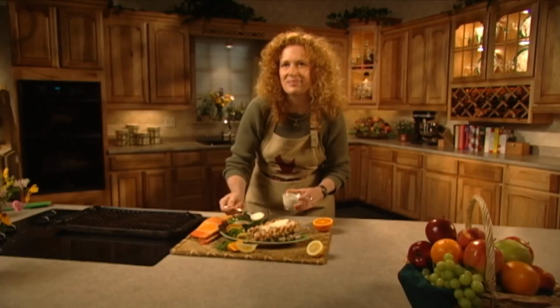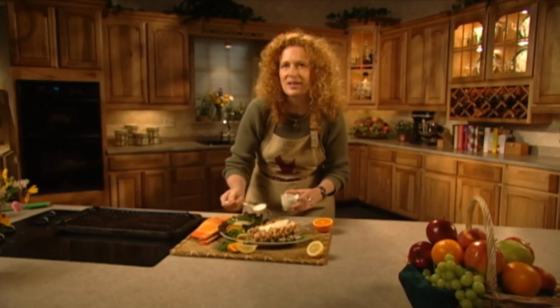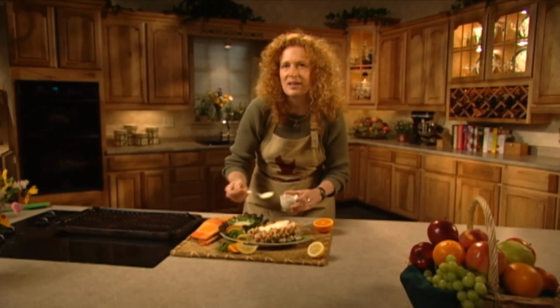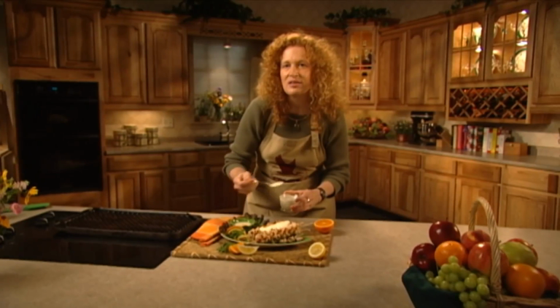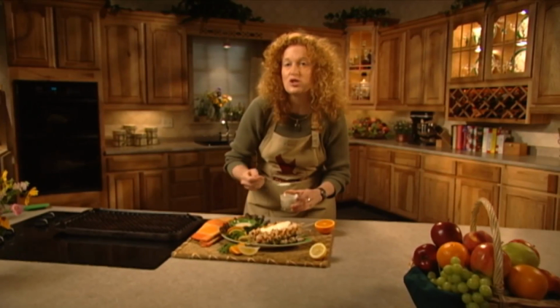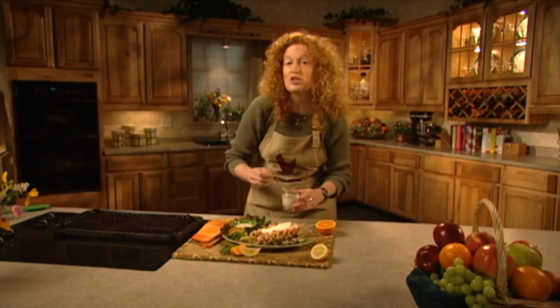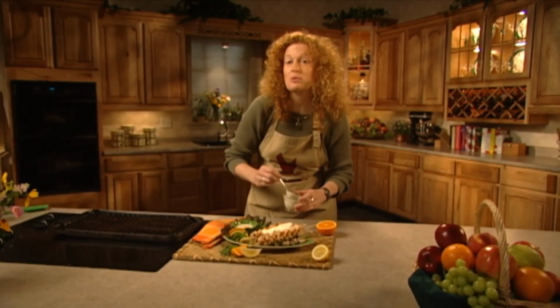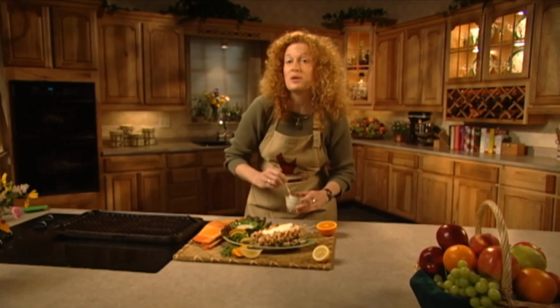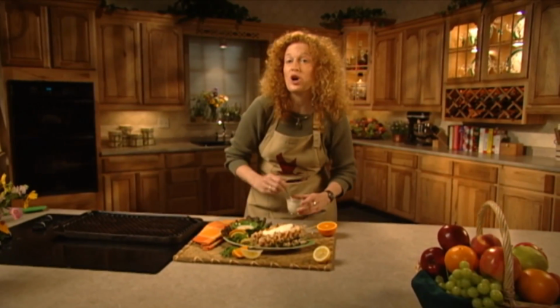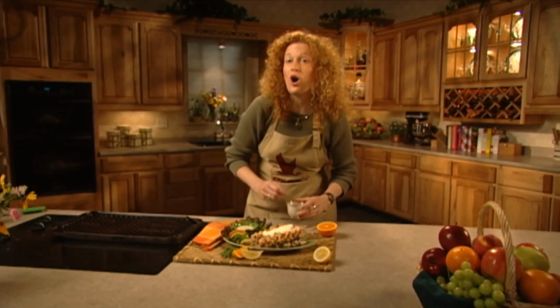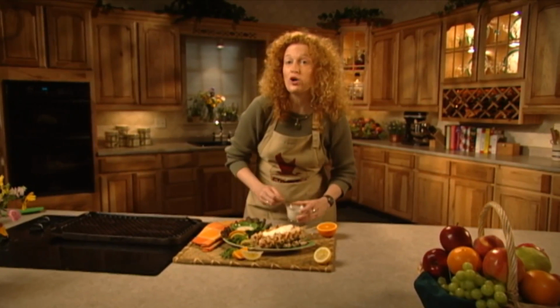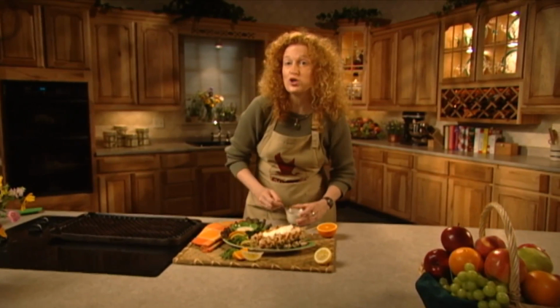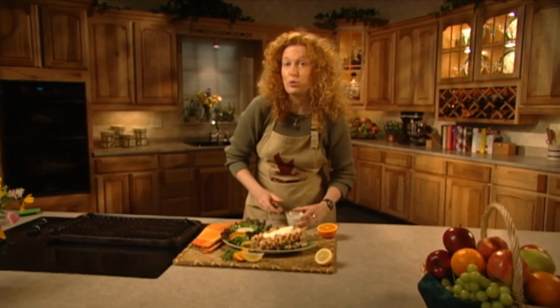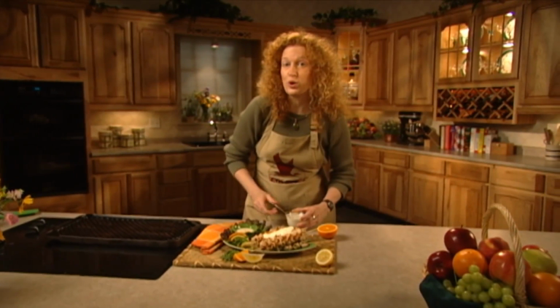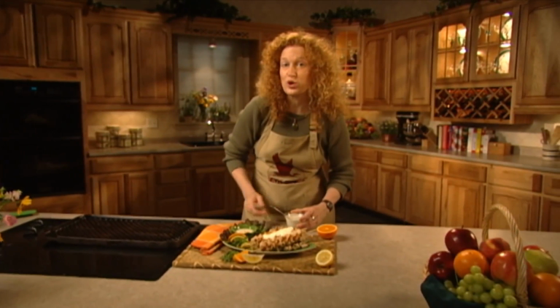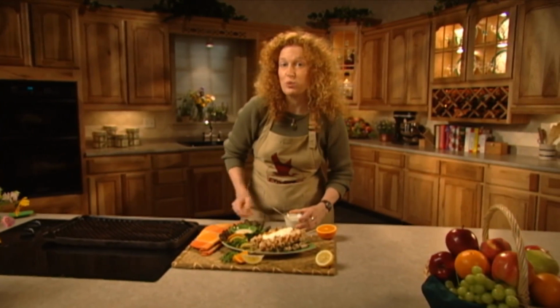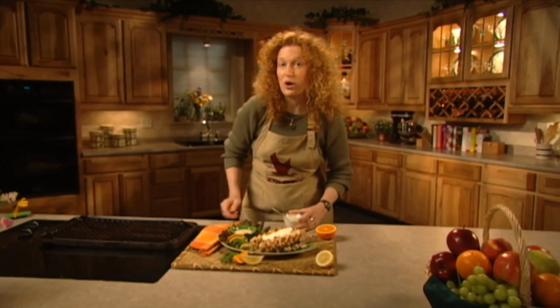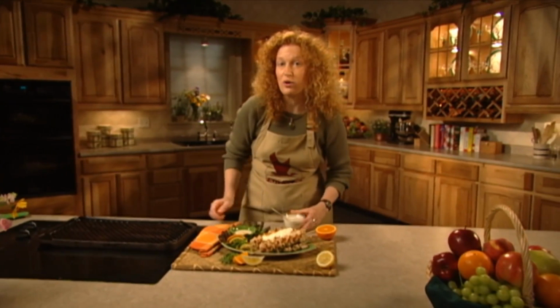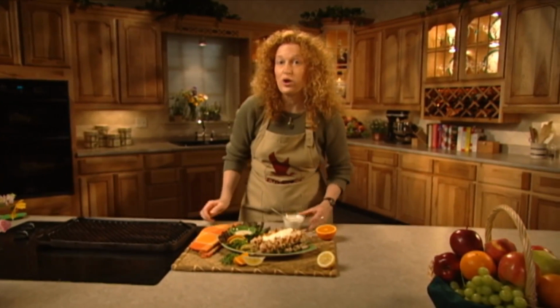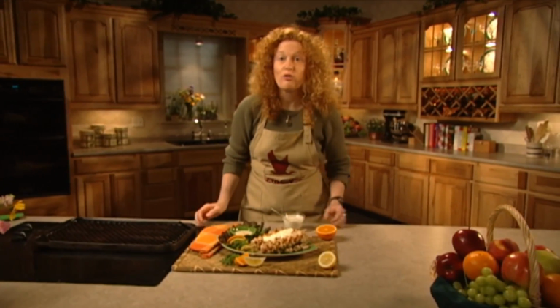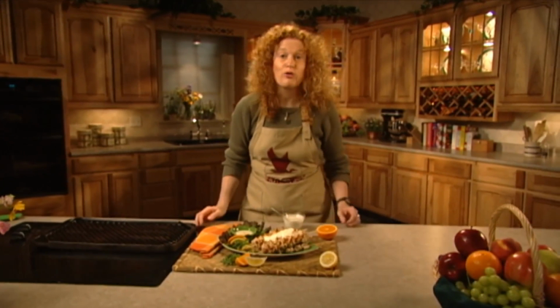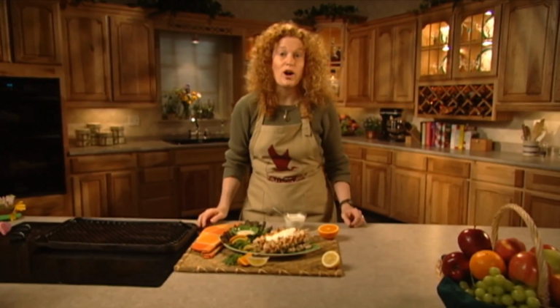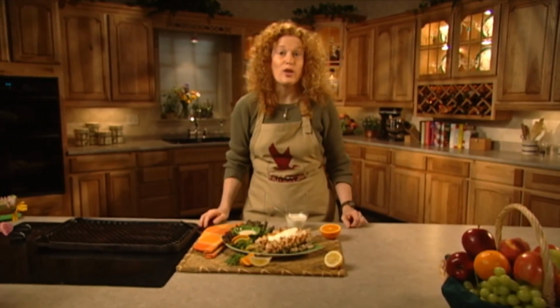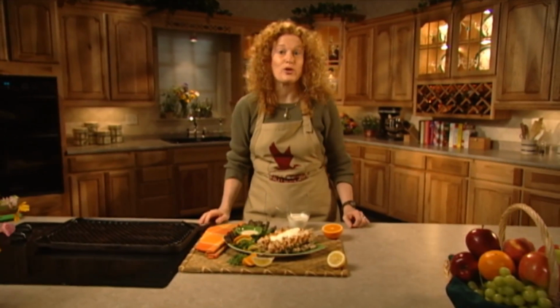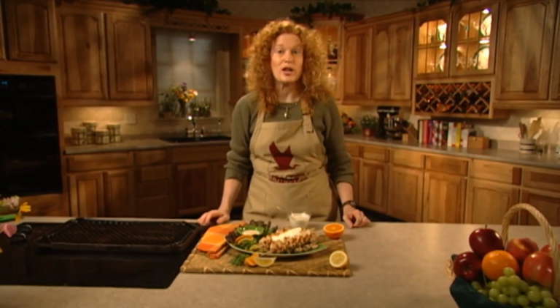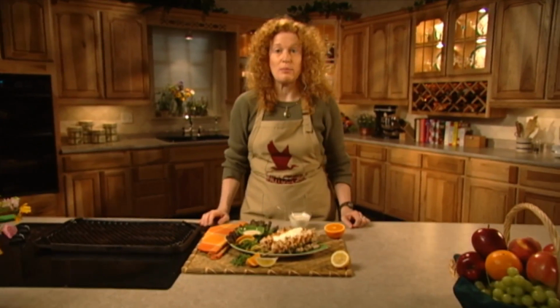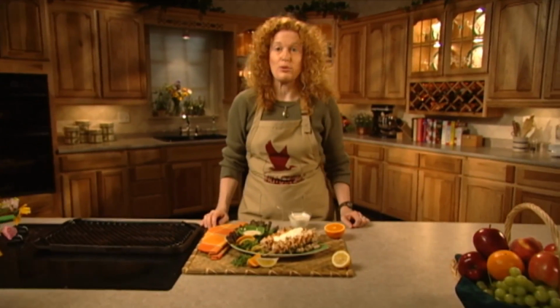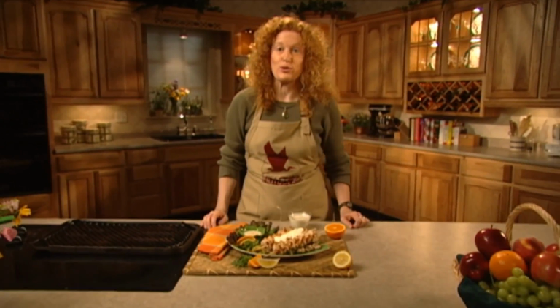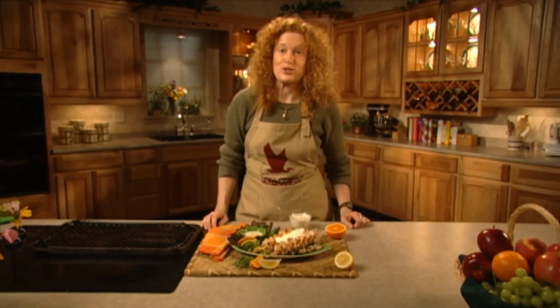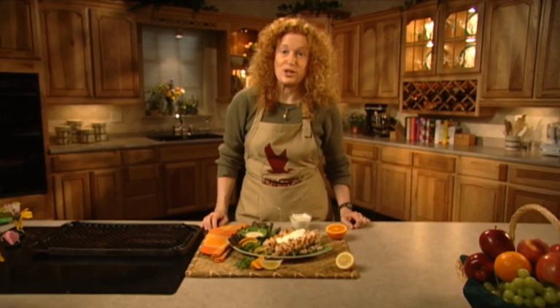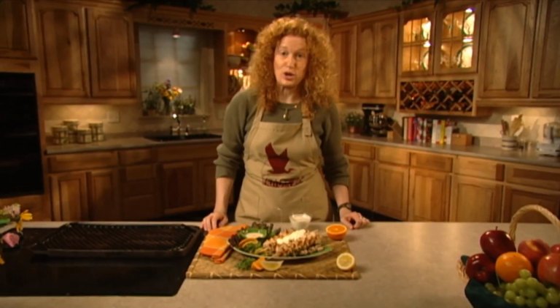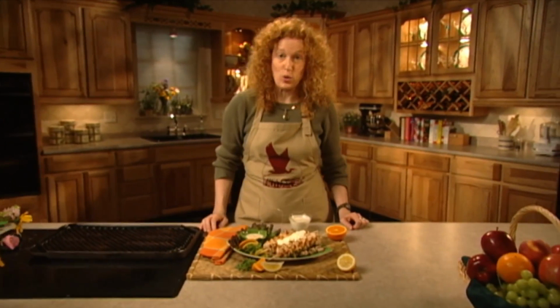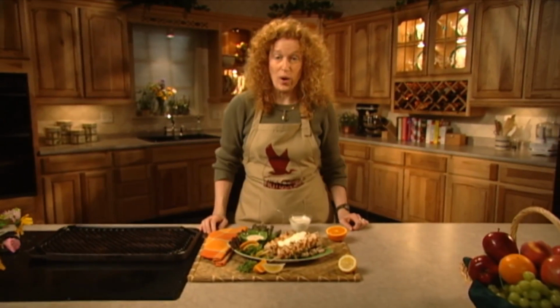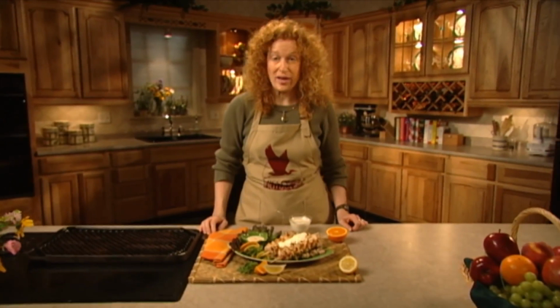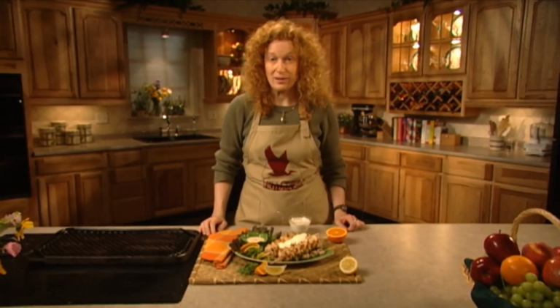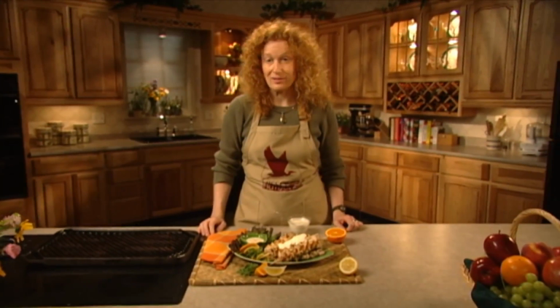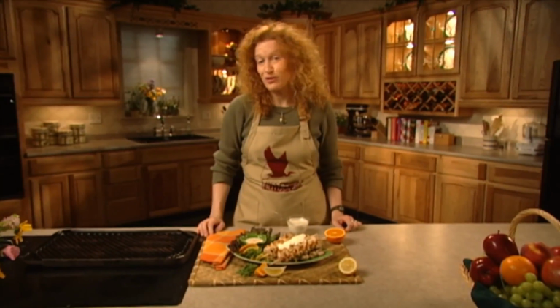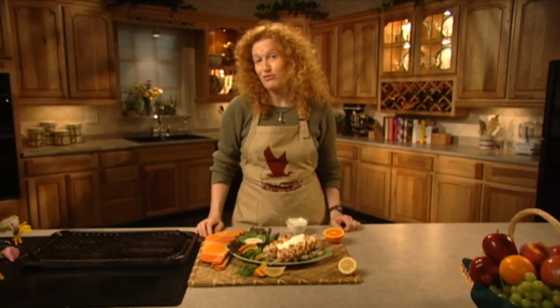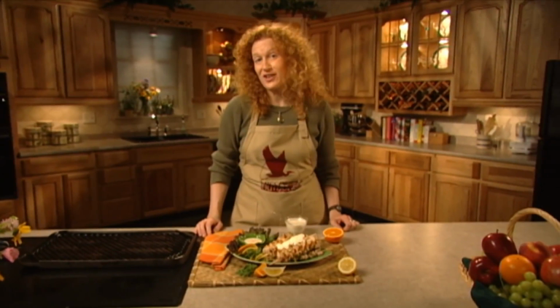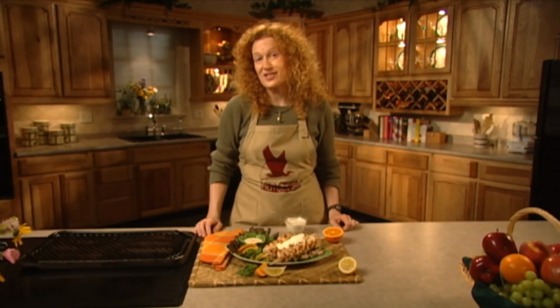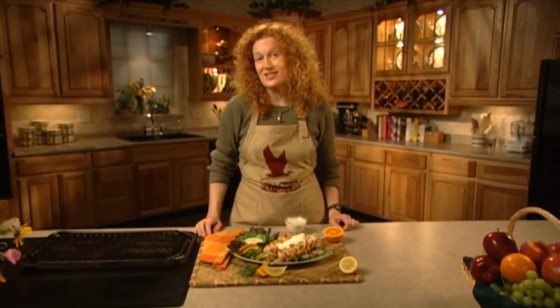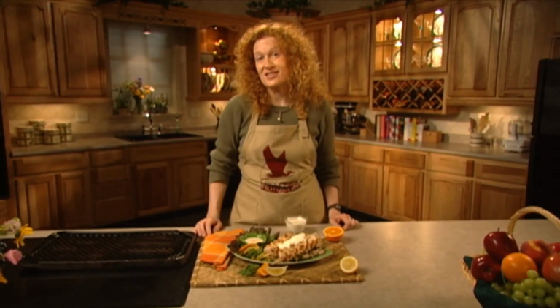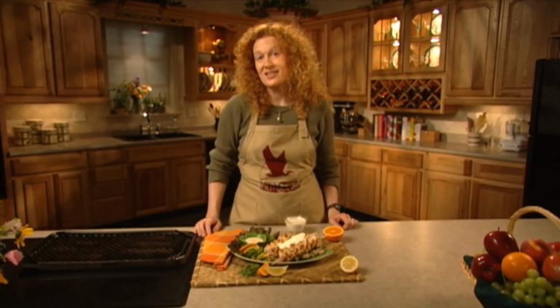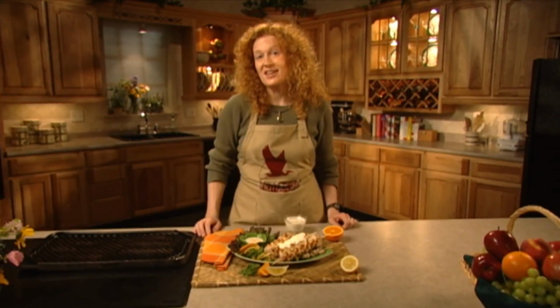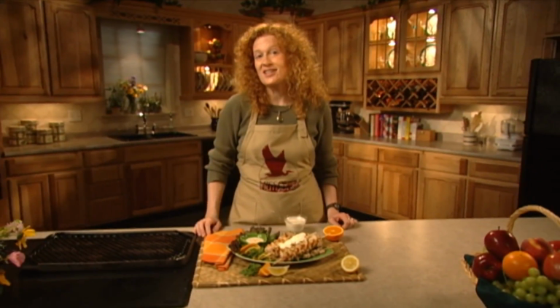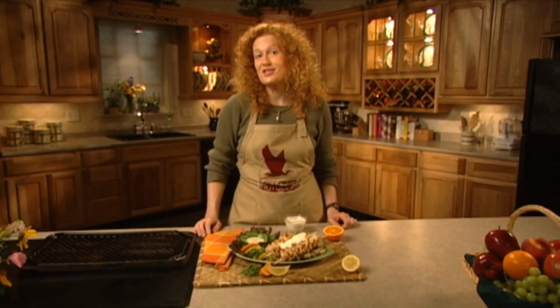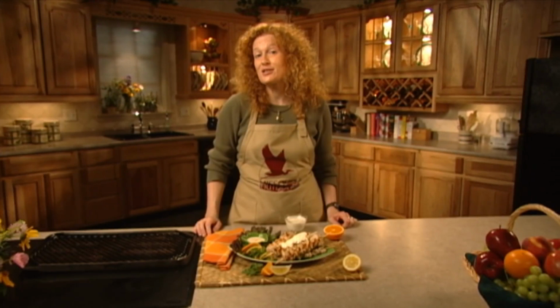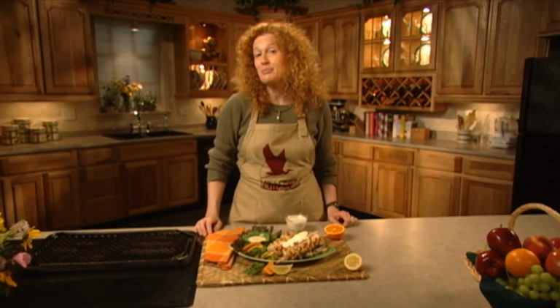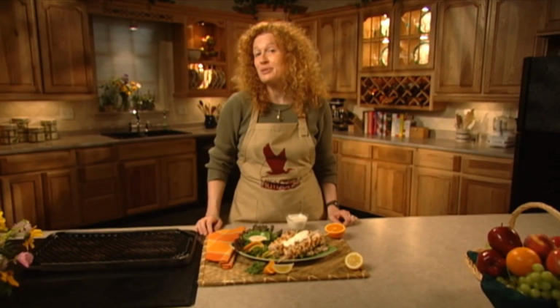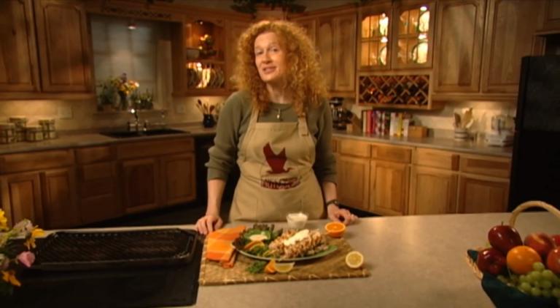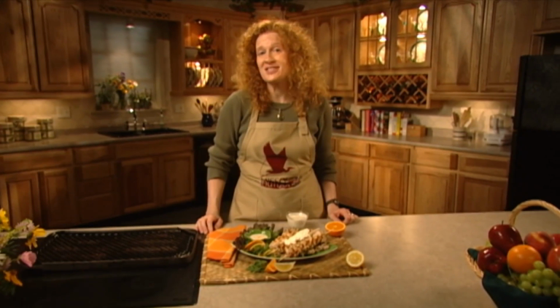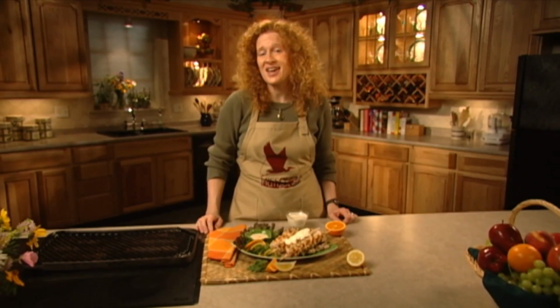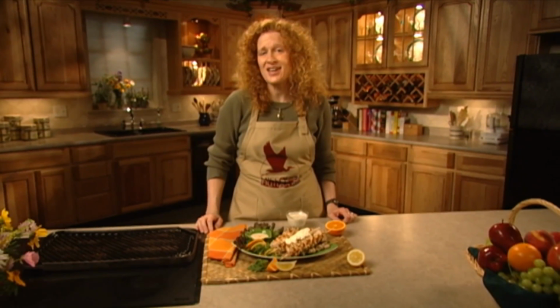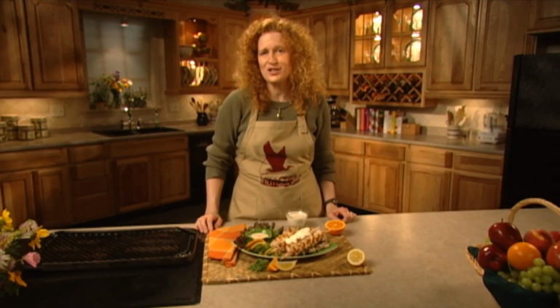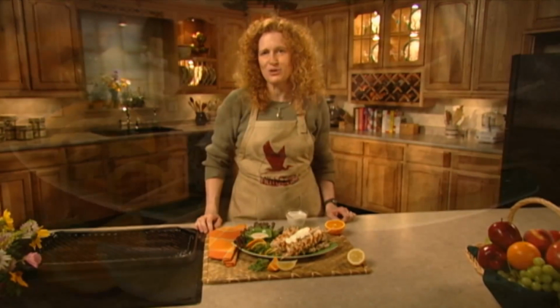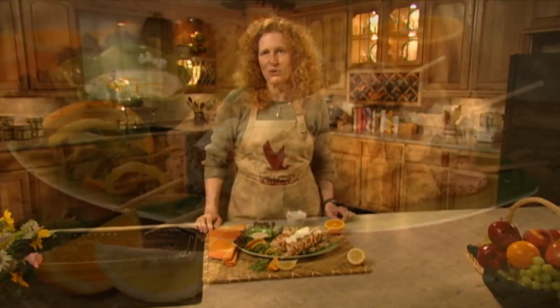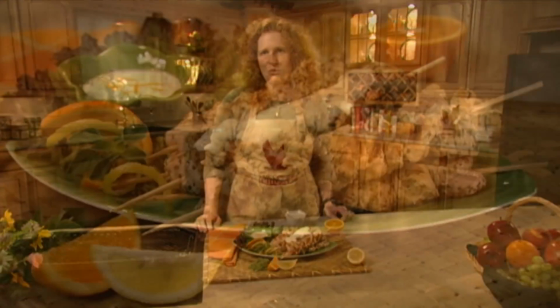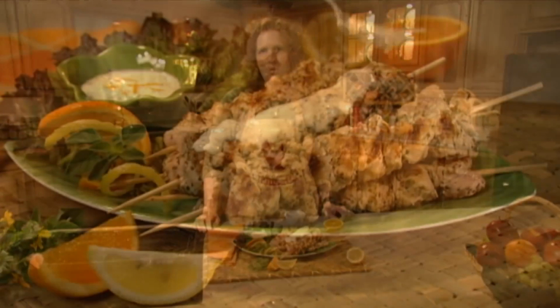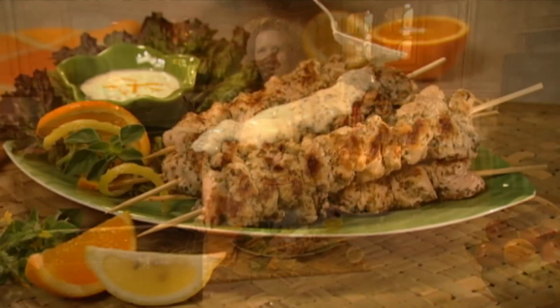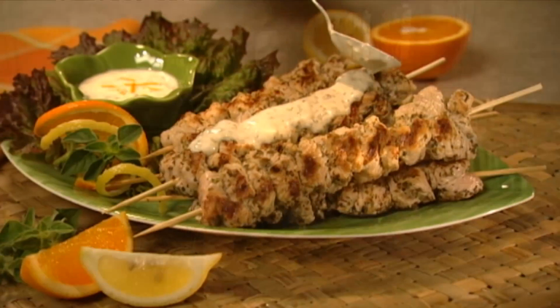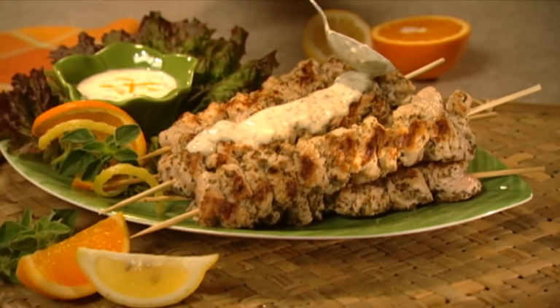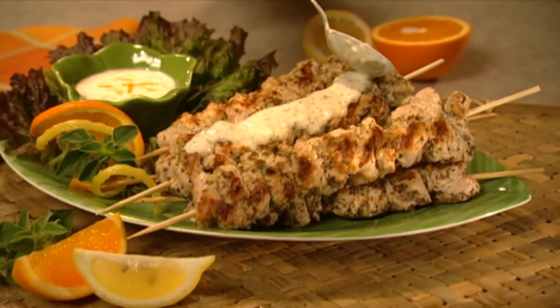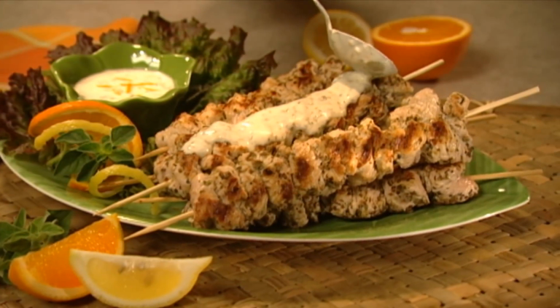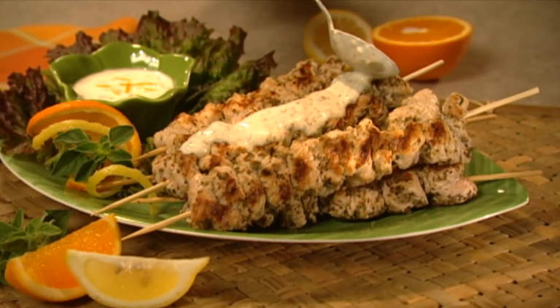This recipe also works well for other game birds like quail or pheasant. It's a simple and tasty reward for some of those challenging hunts.